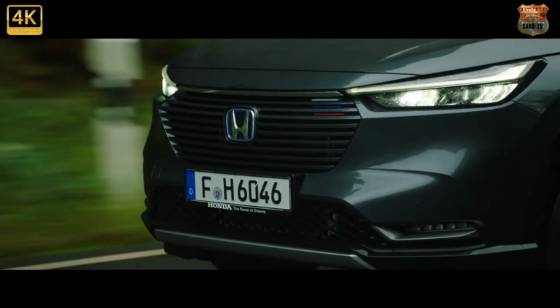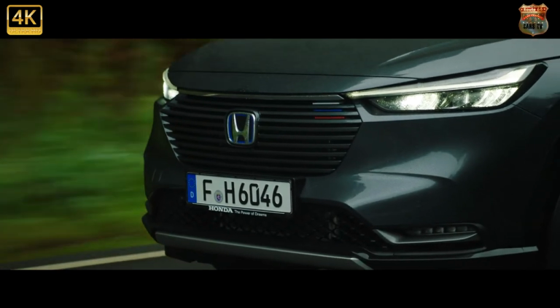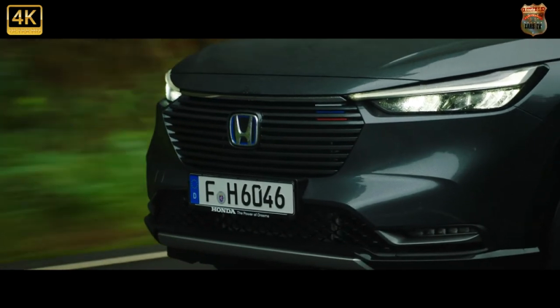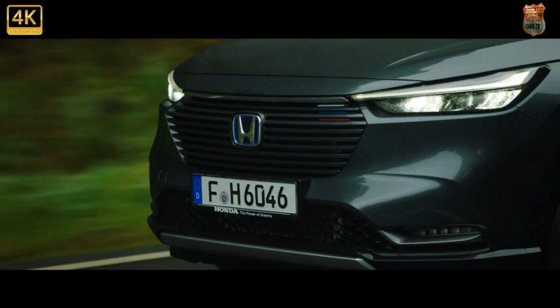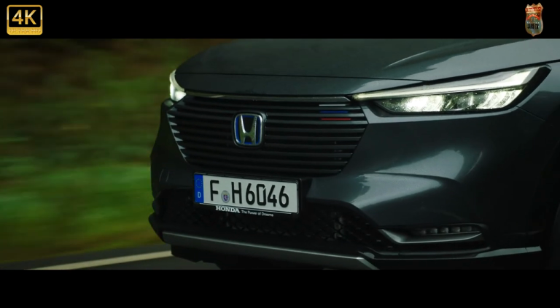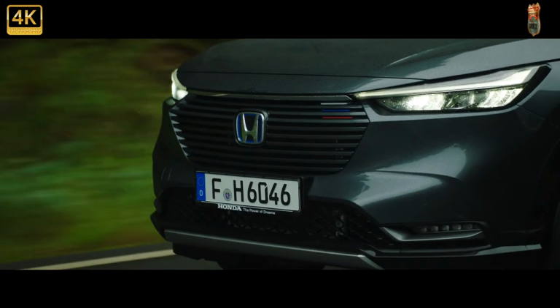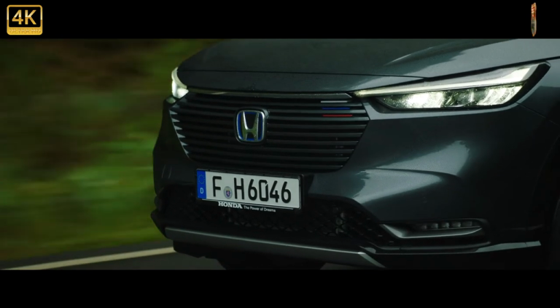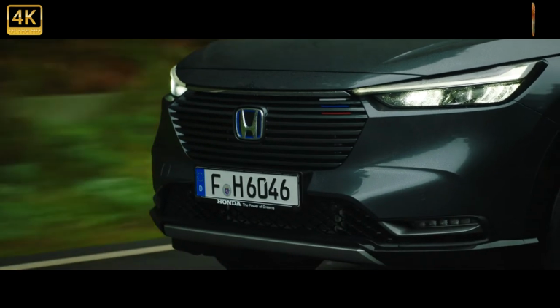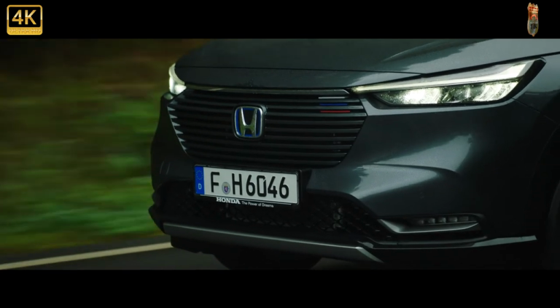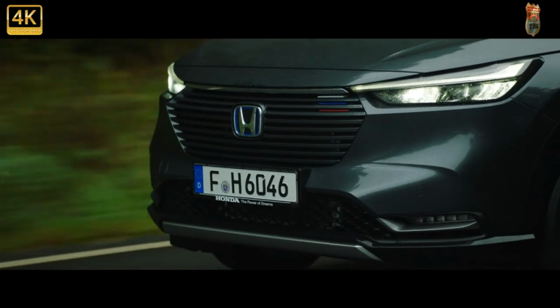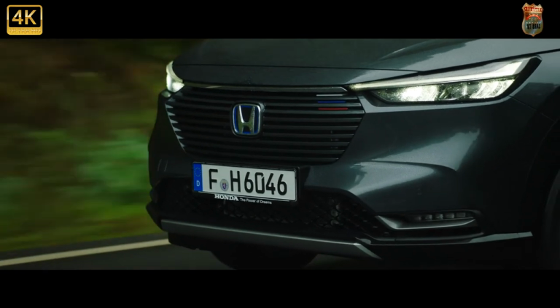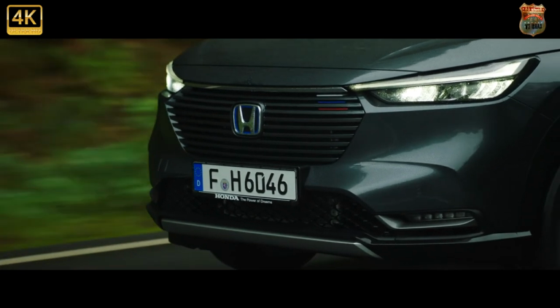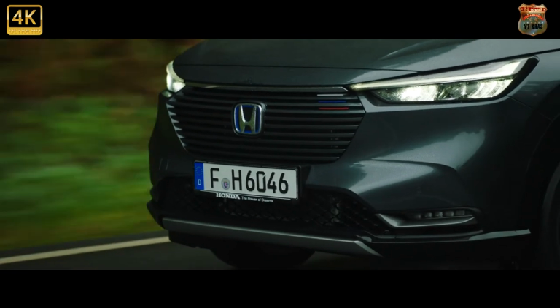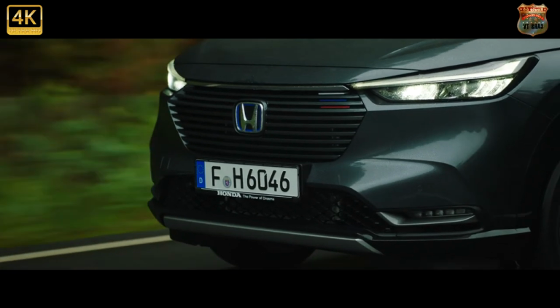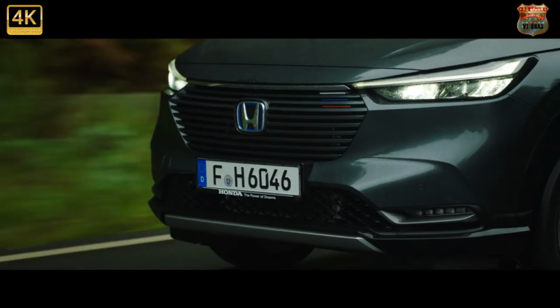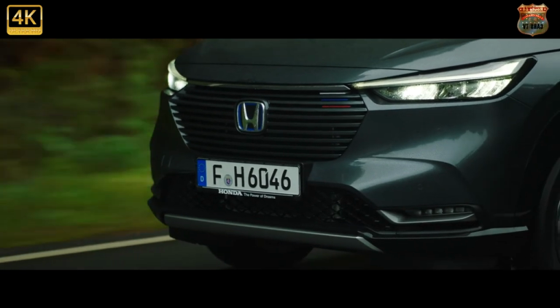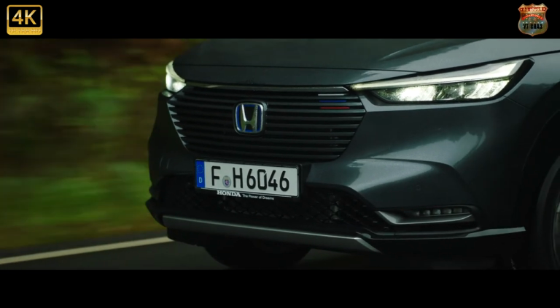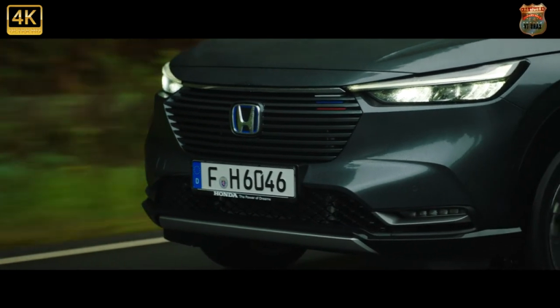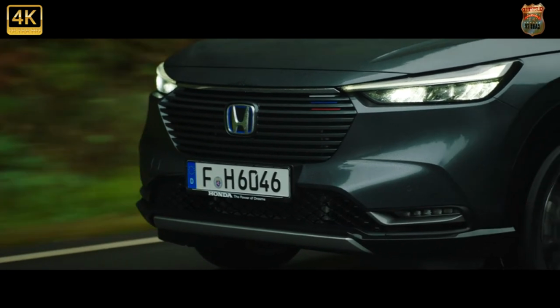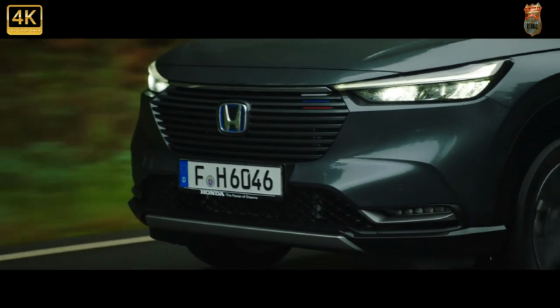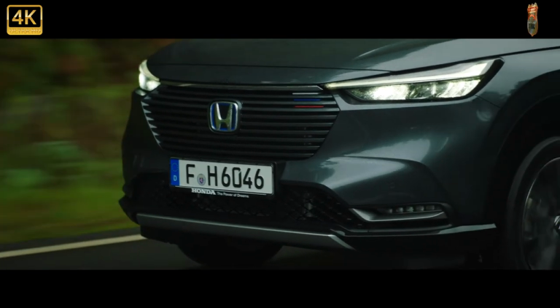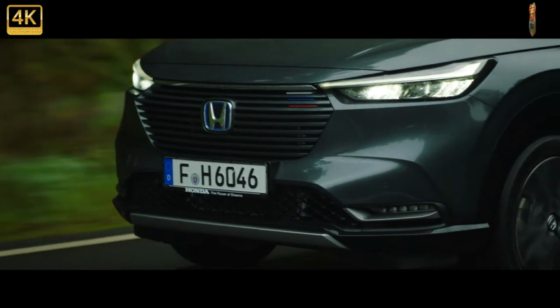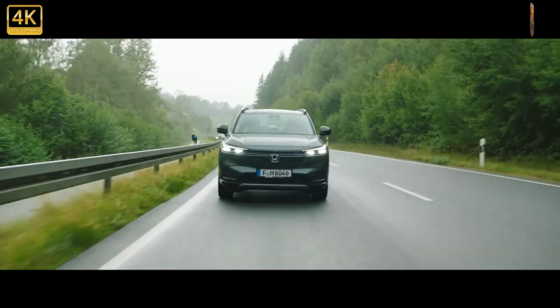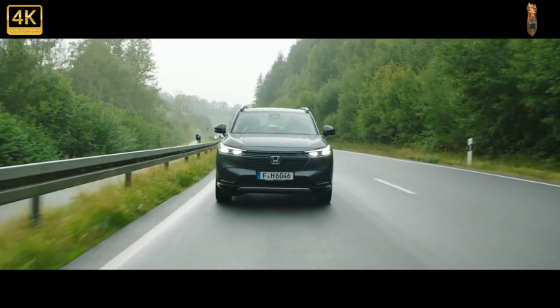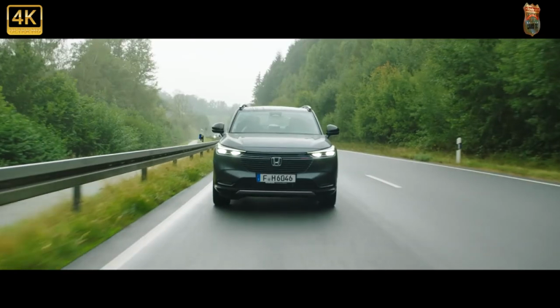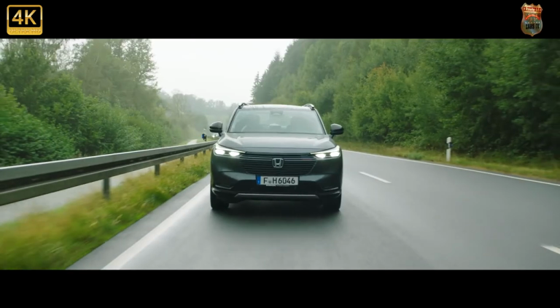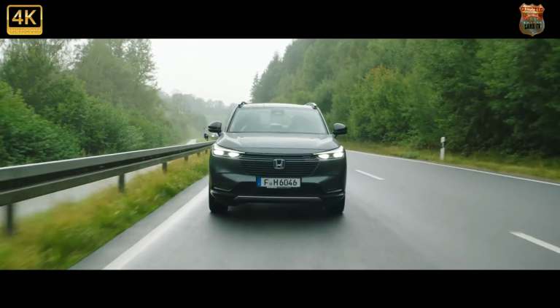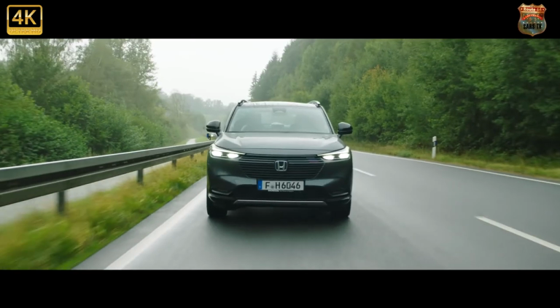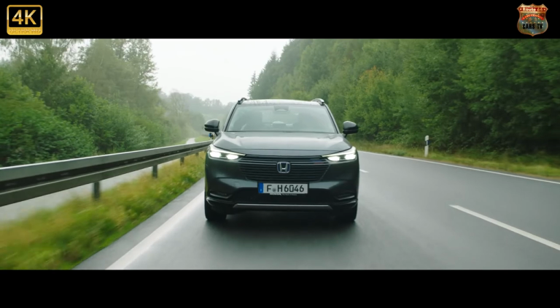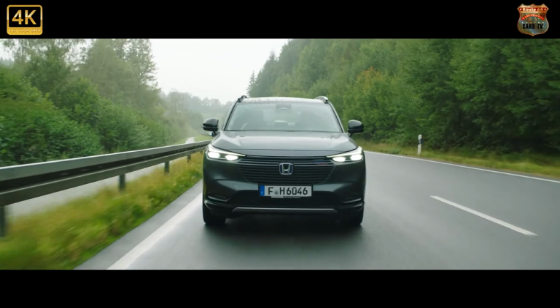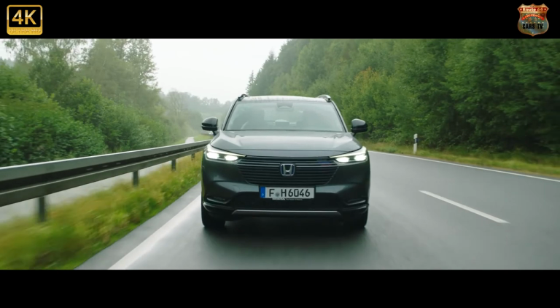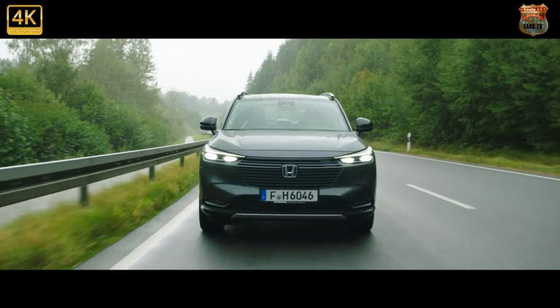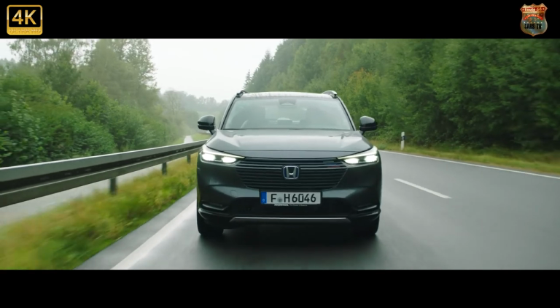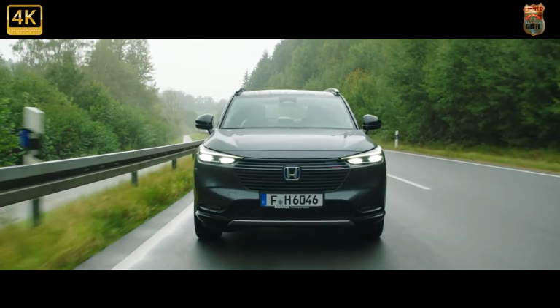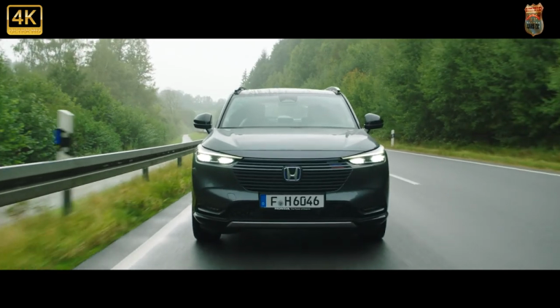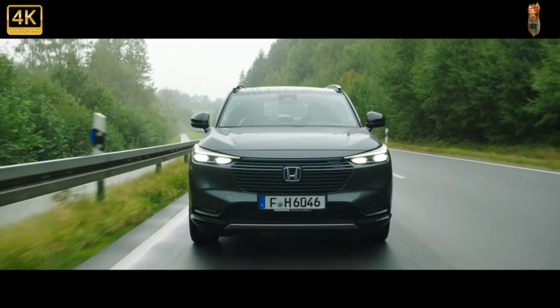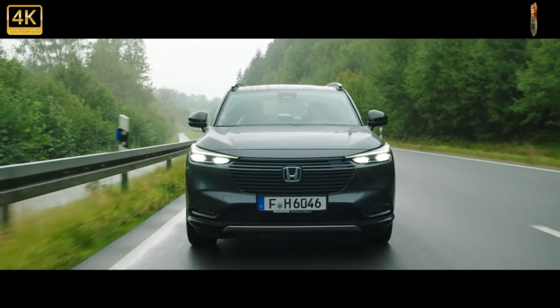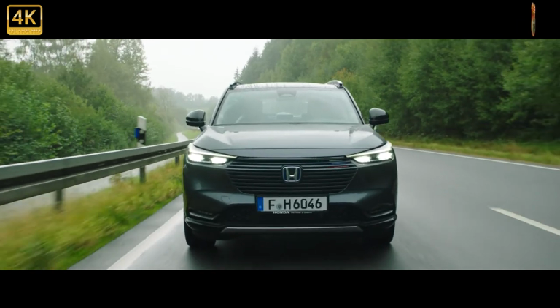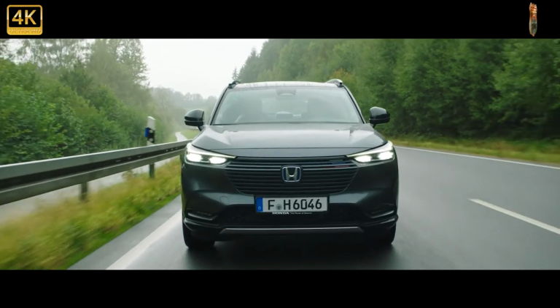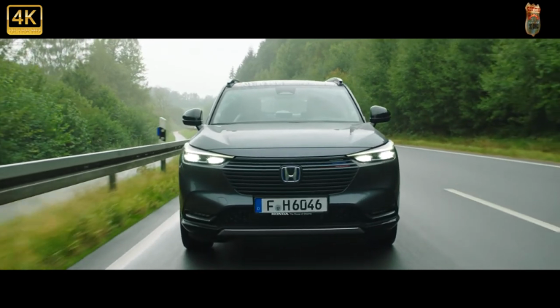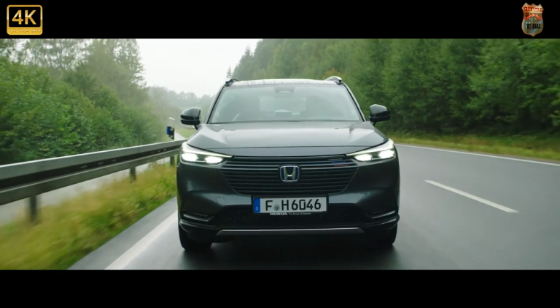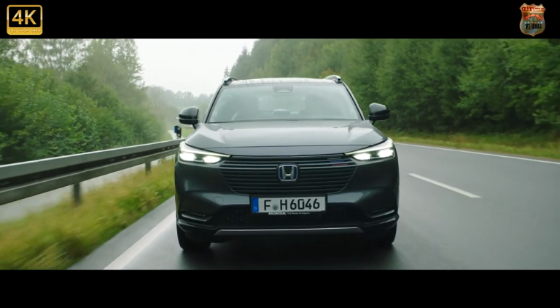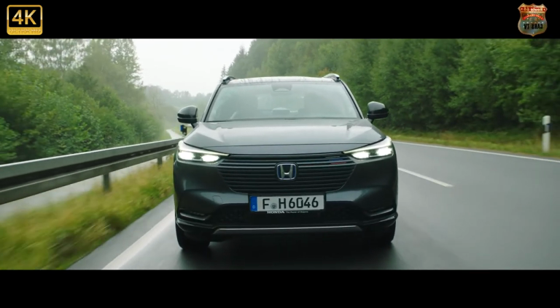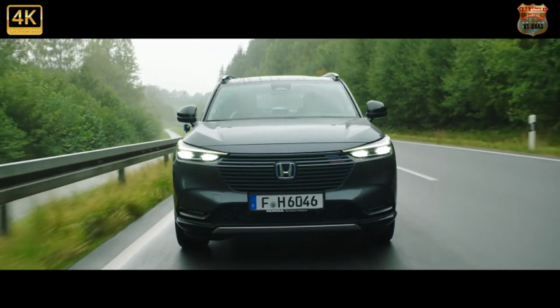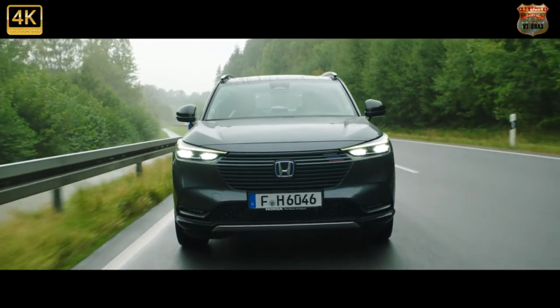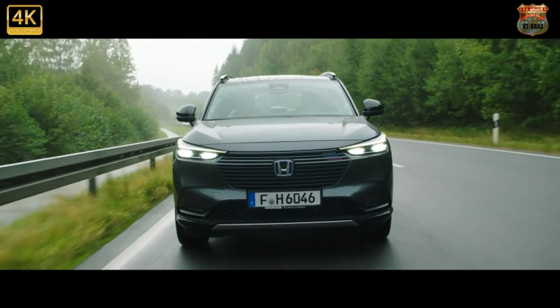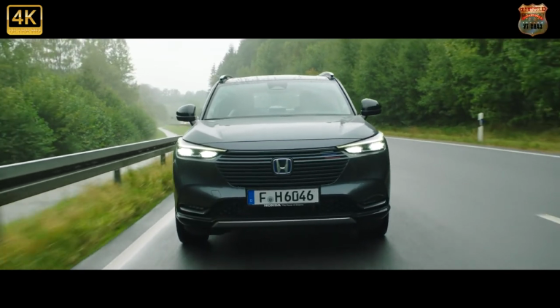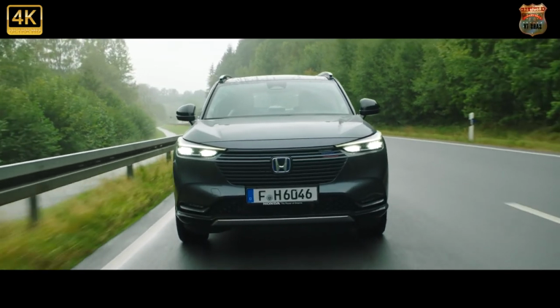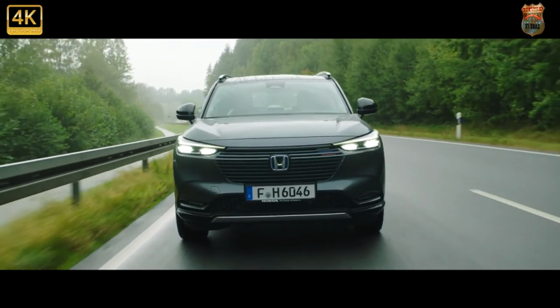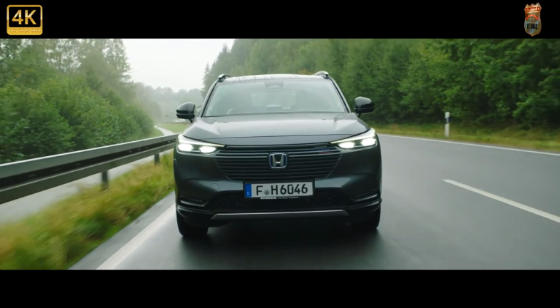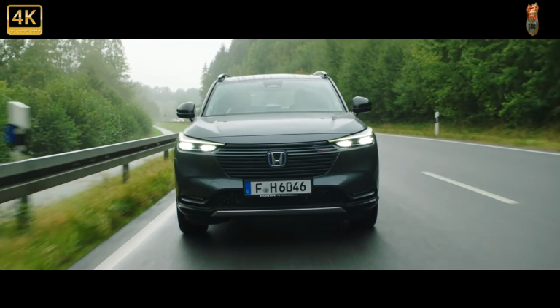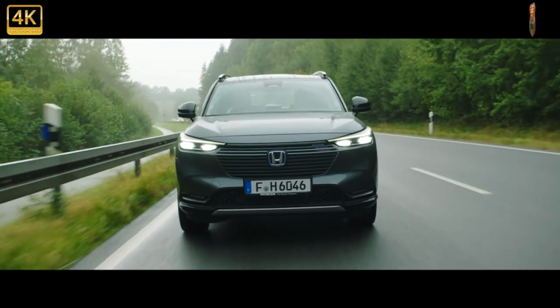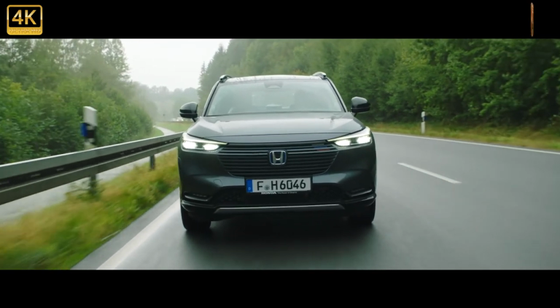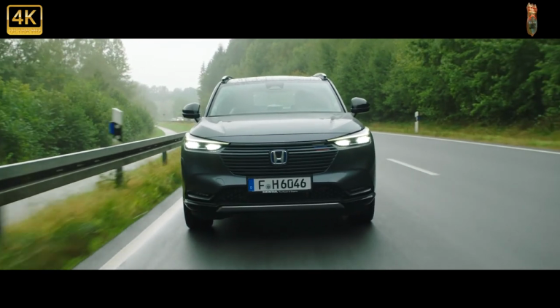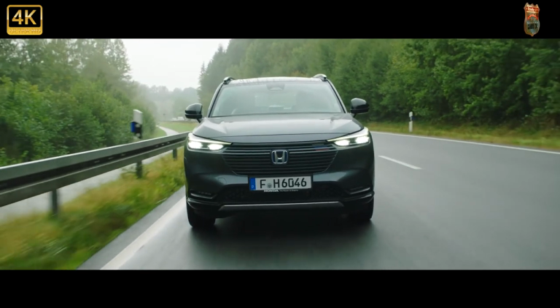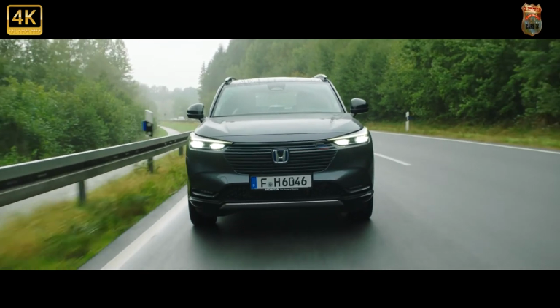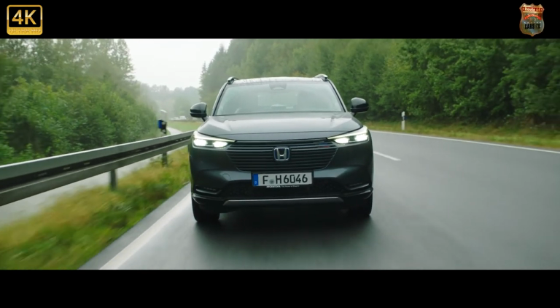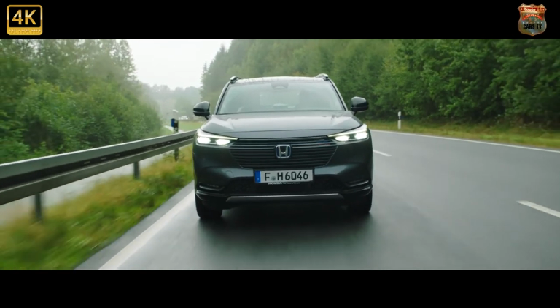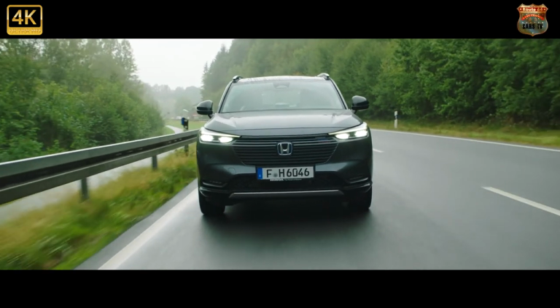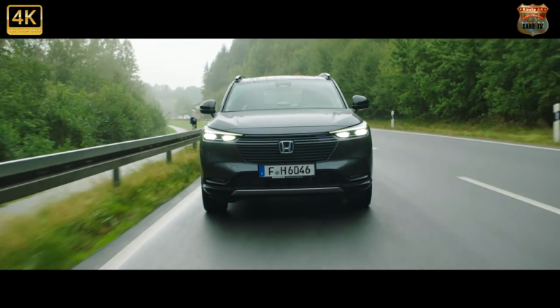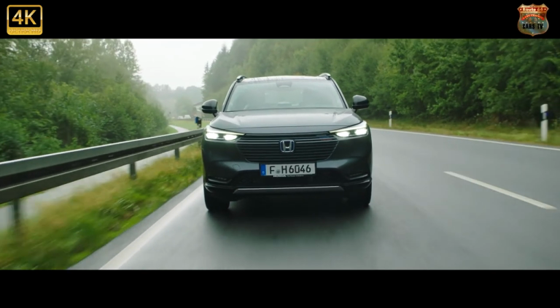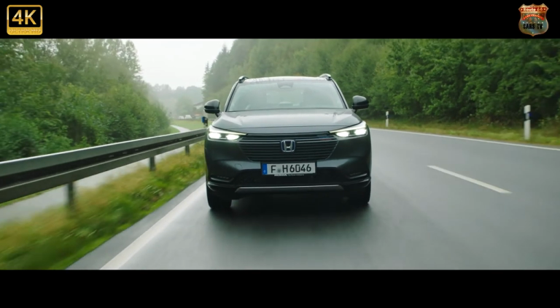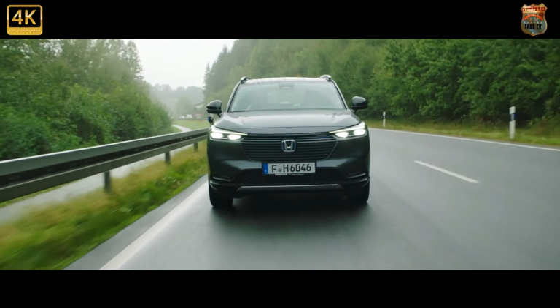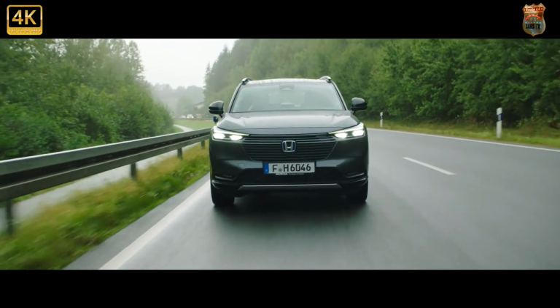The power tailgate — mid-range upwards — is also useful, opening up to a wide, accessible boot. Just don't try and talk to it while it's working, otherwise you'll confuse it and it'll get stuck.